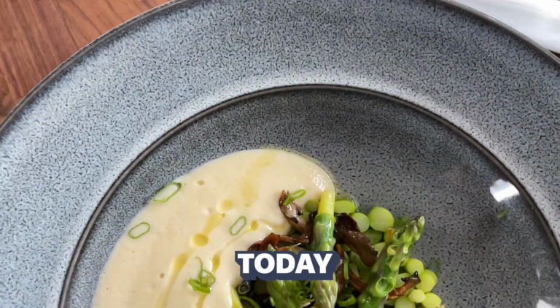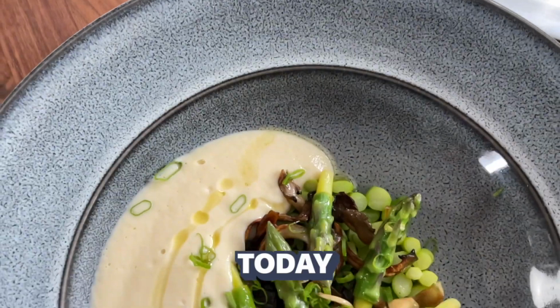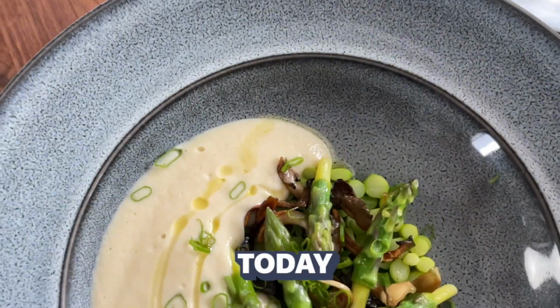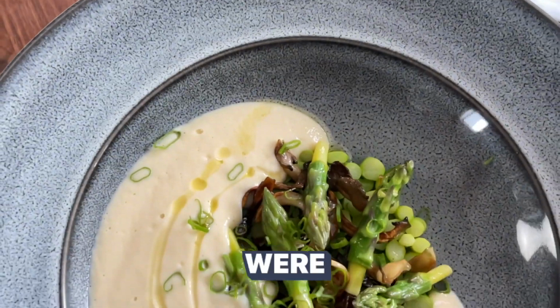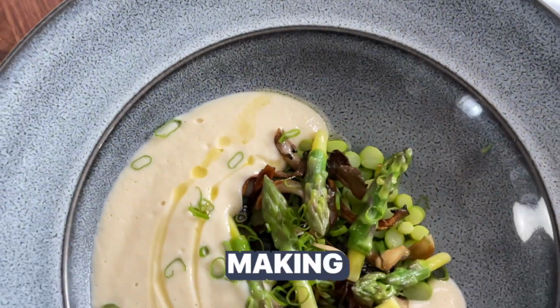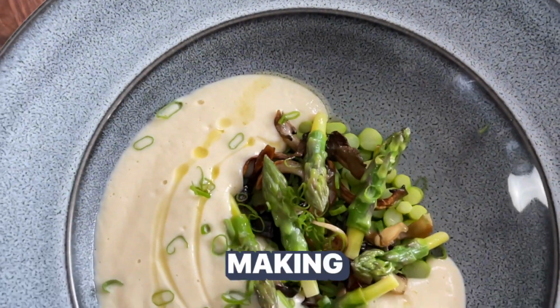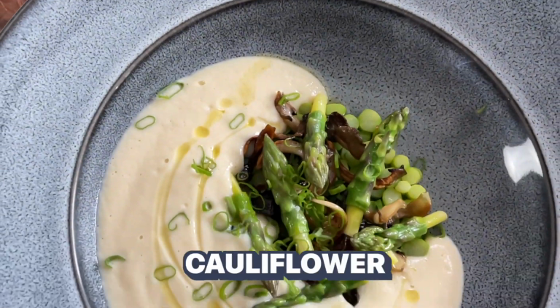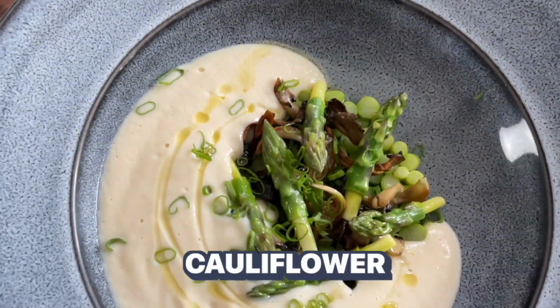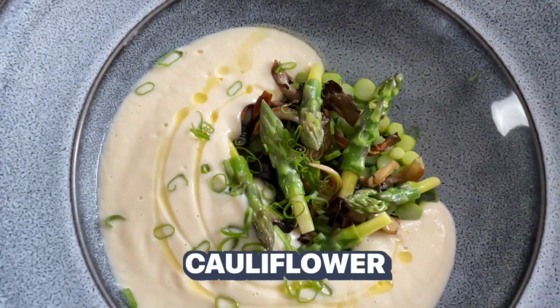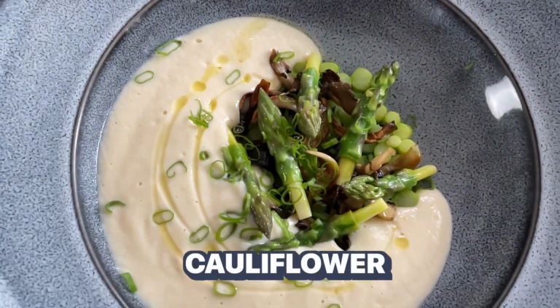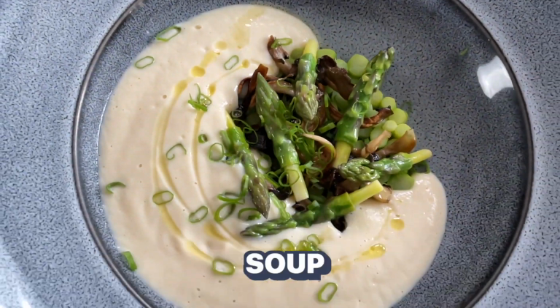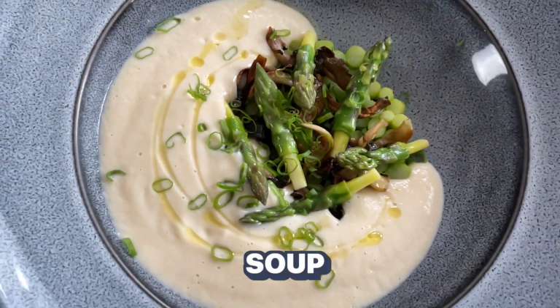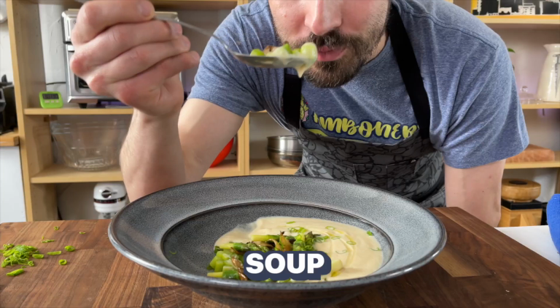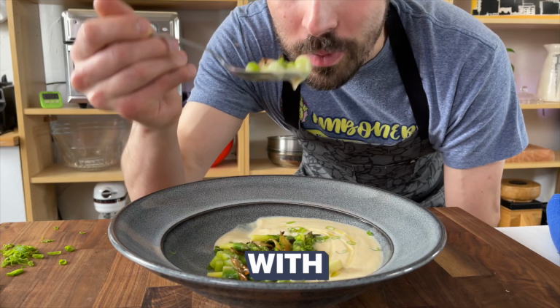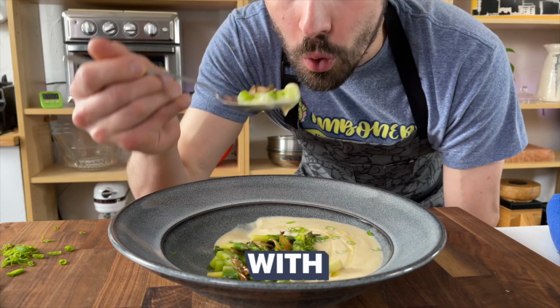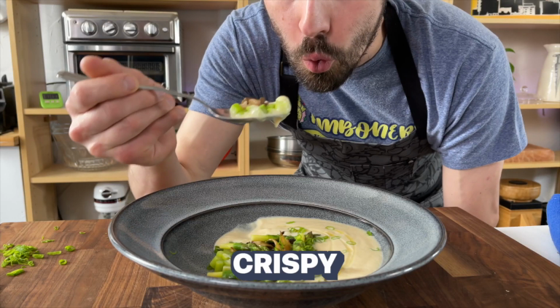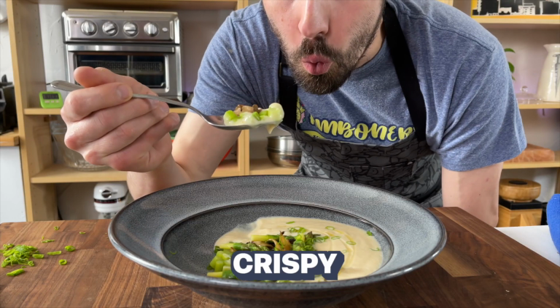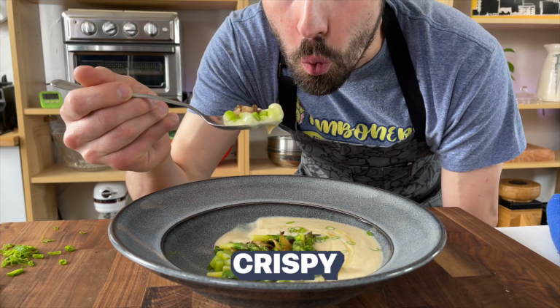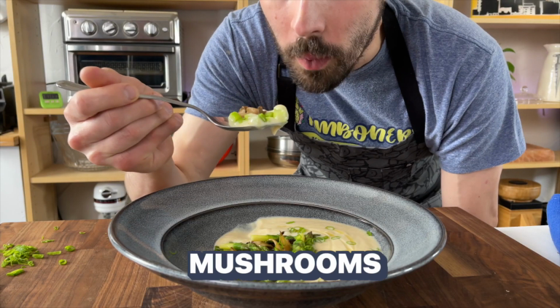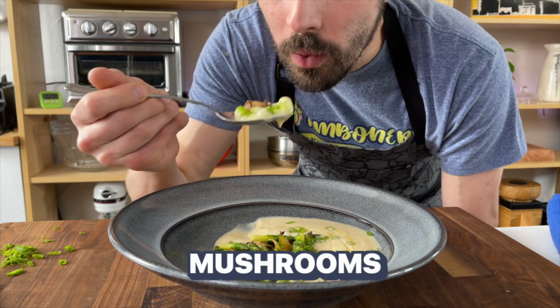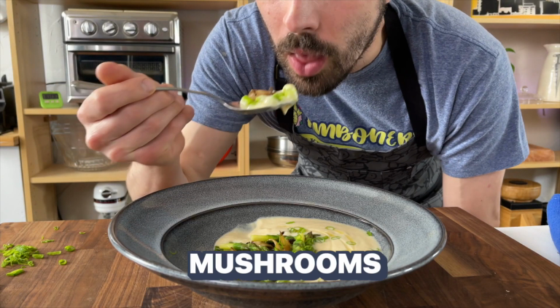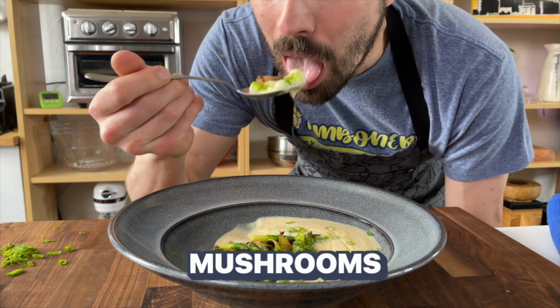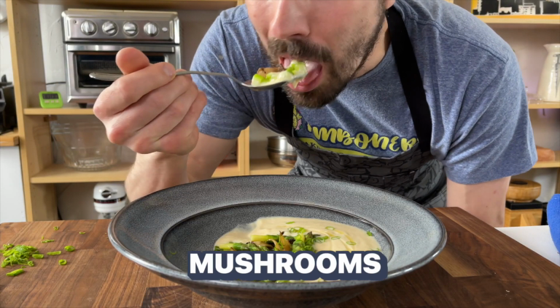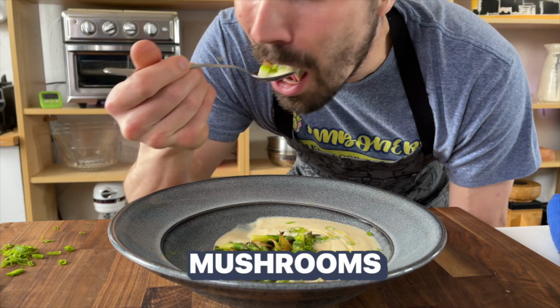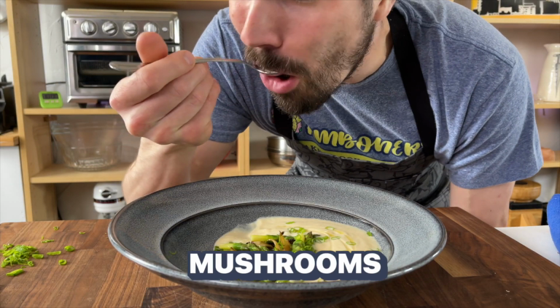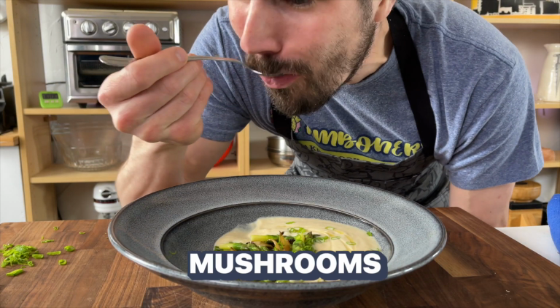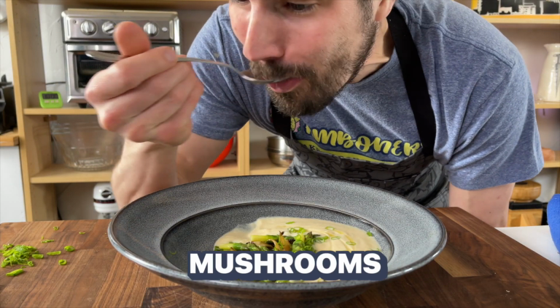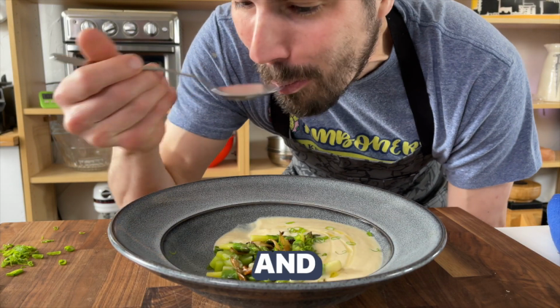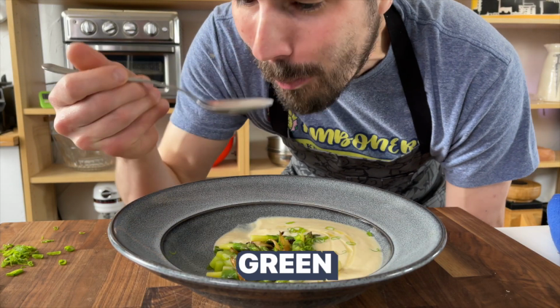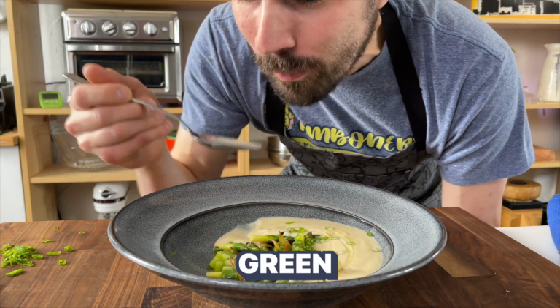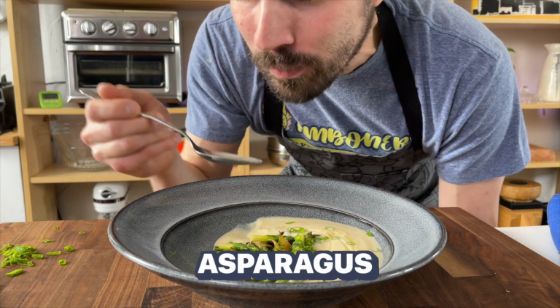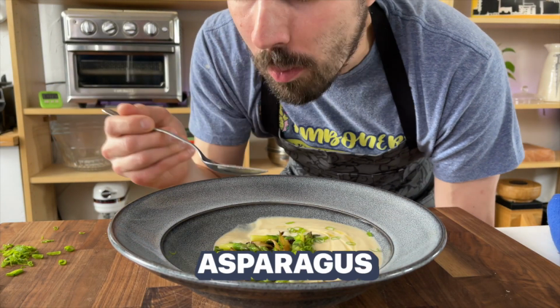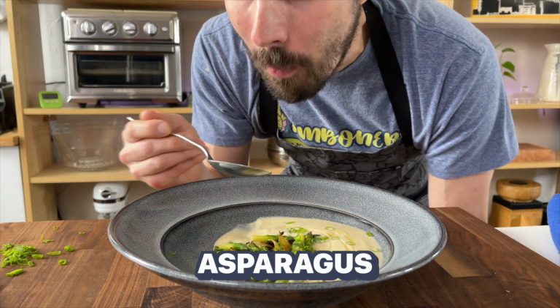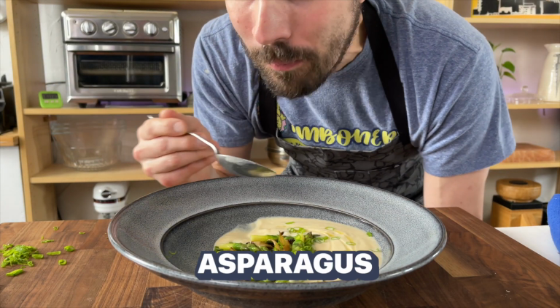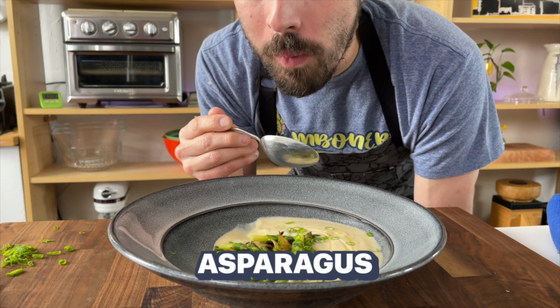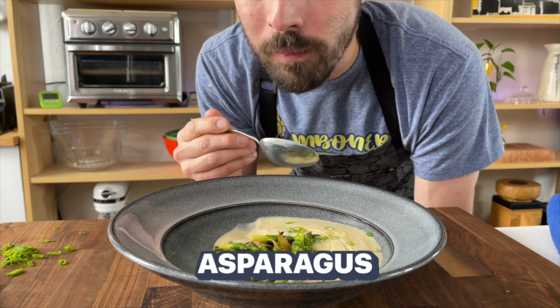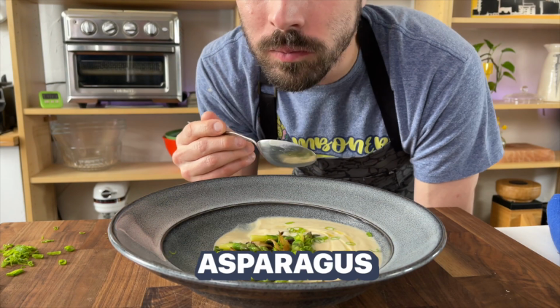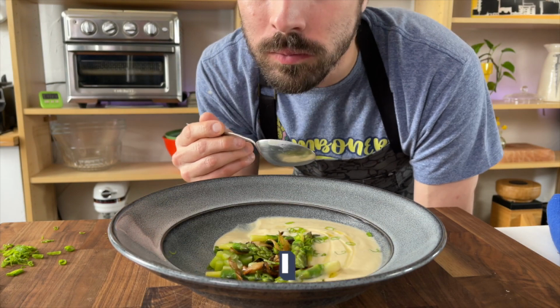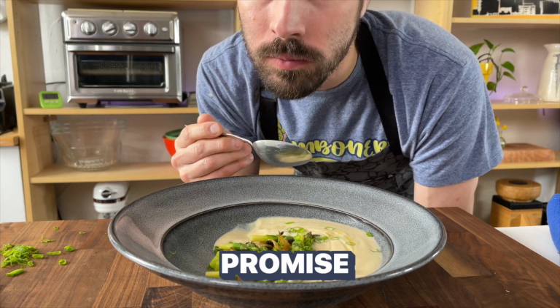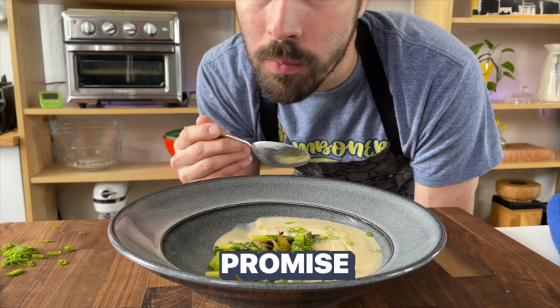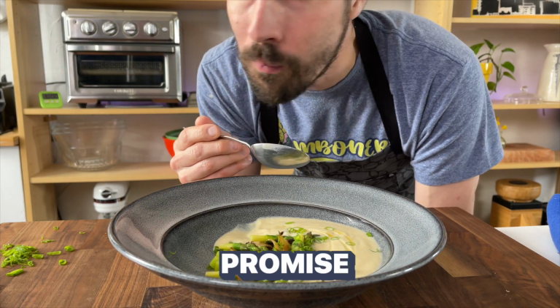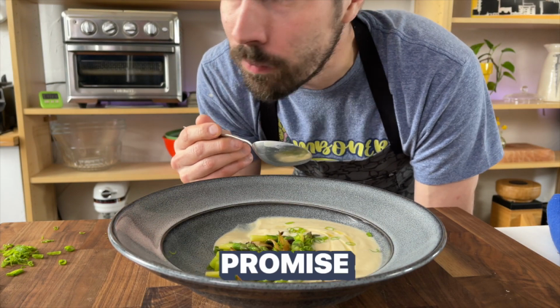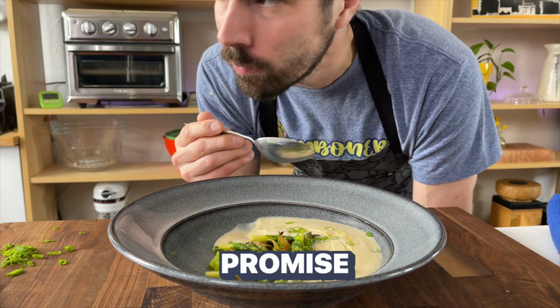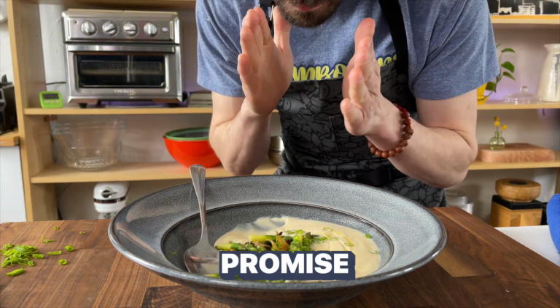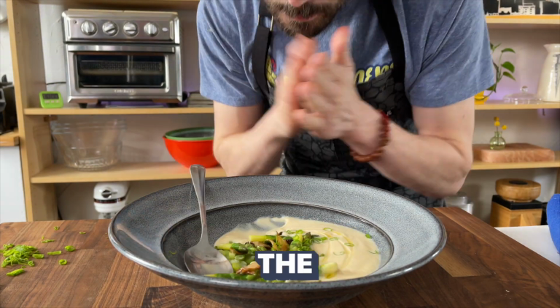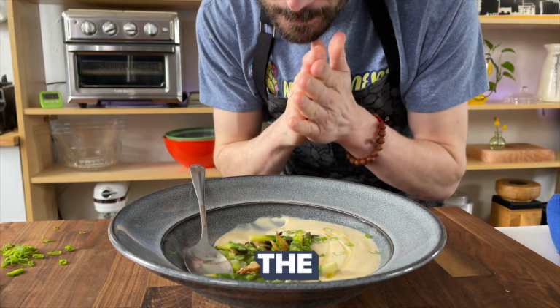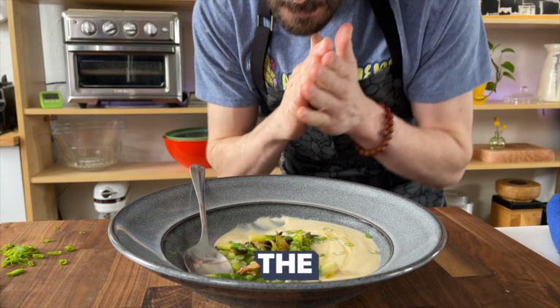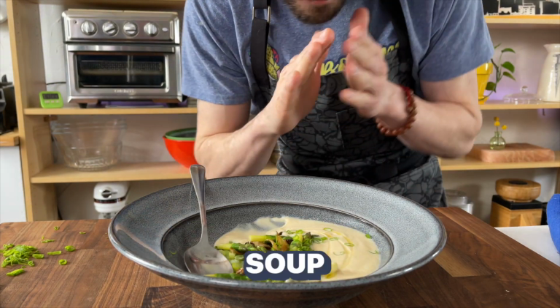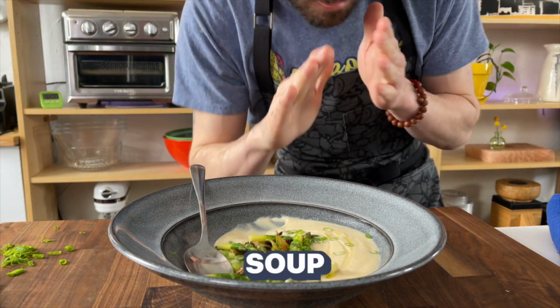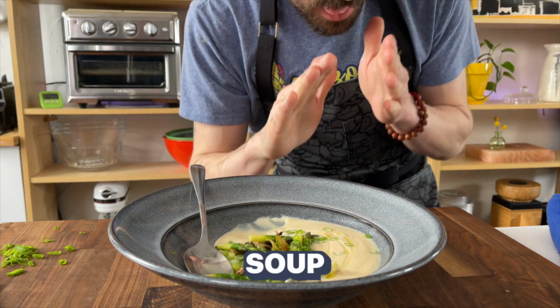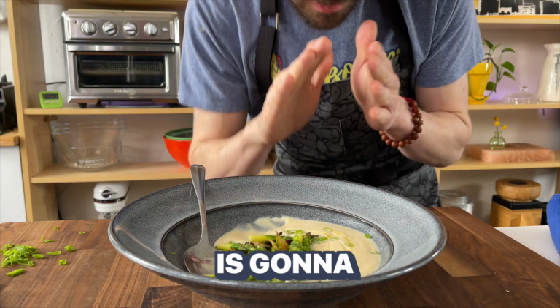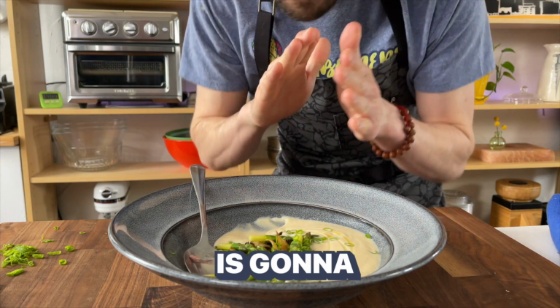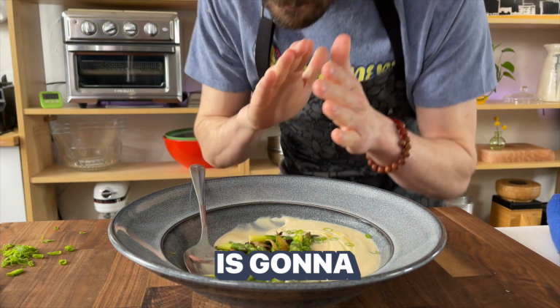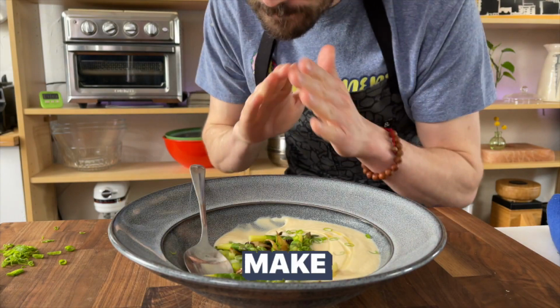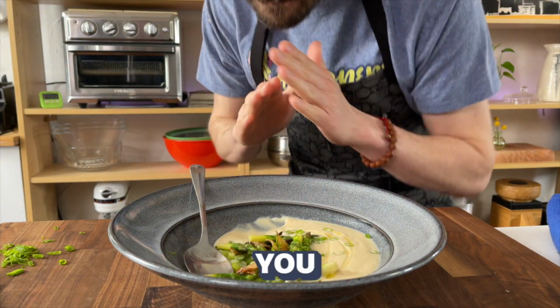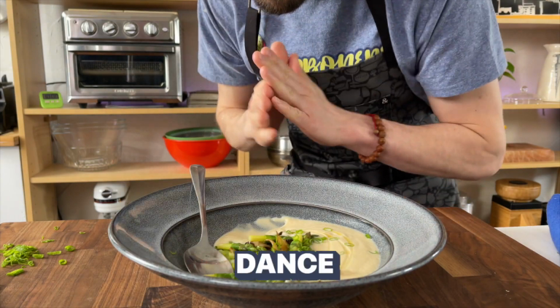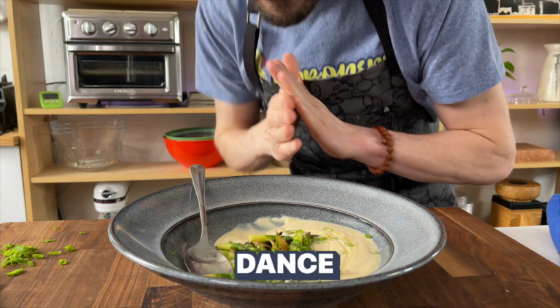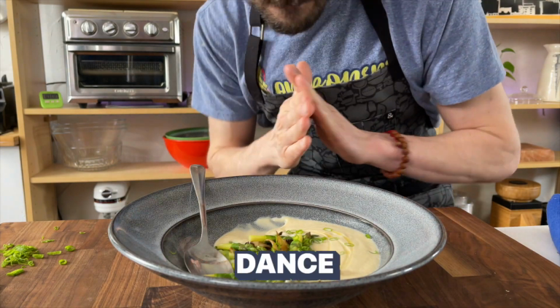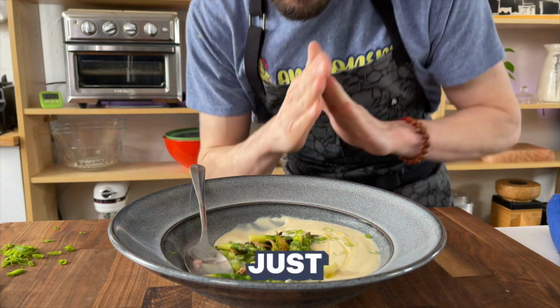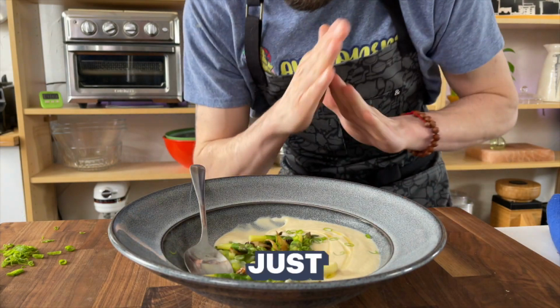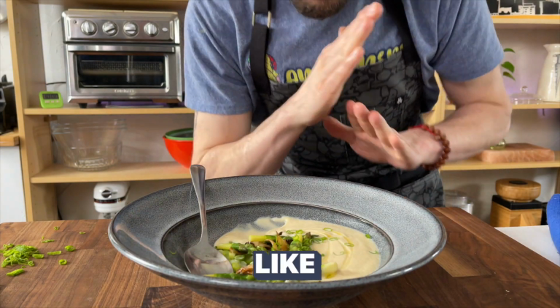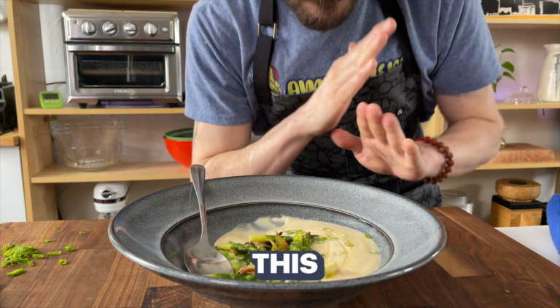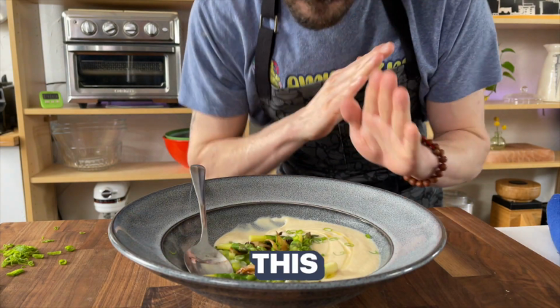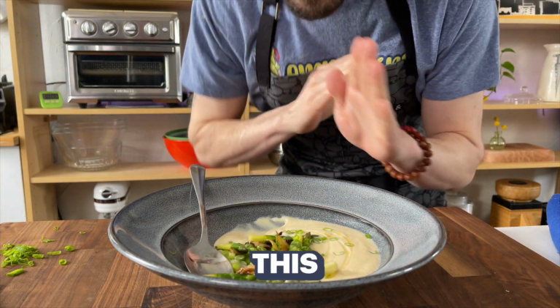Today we're making cauliflower soup with crispy mushrooms and green asparagus. I promise this soup is going to make you dance just like this.